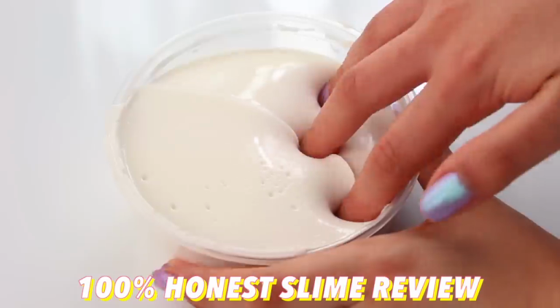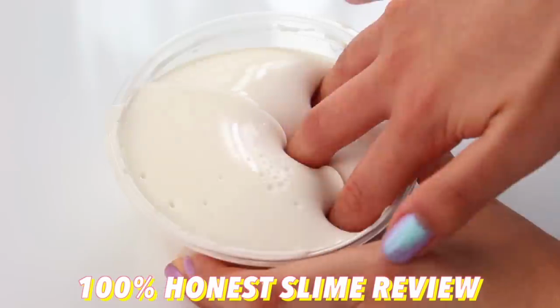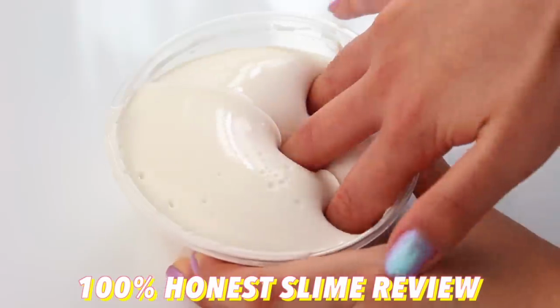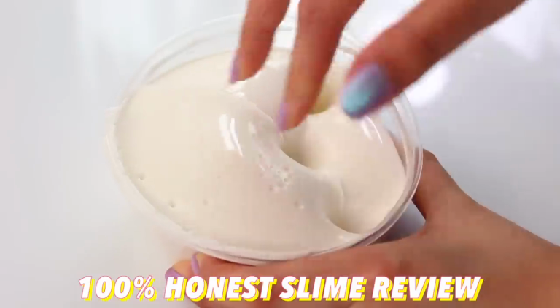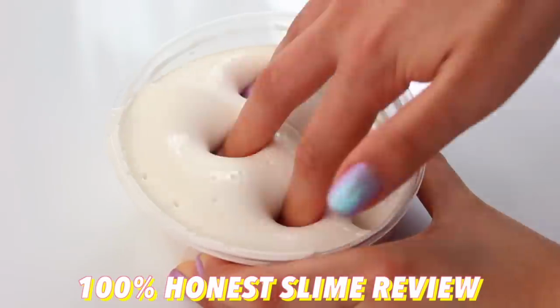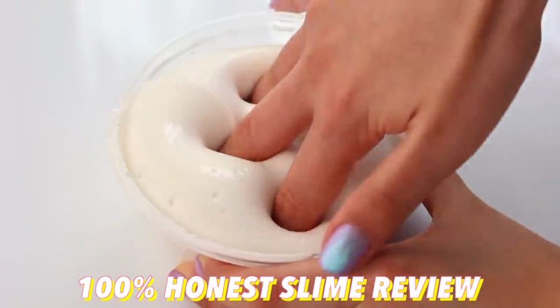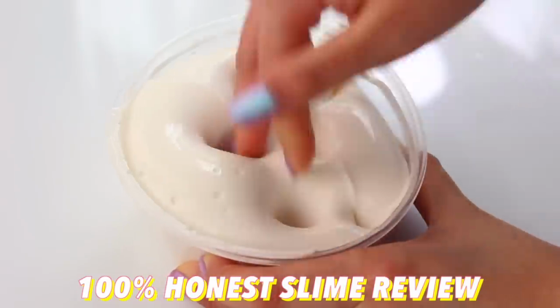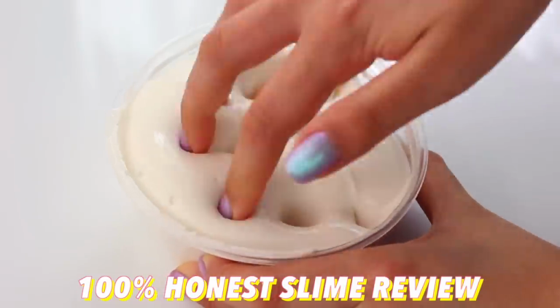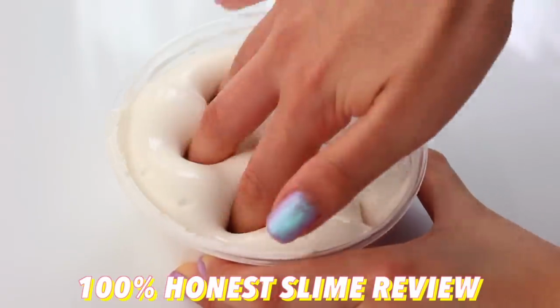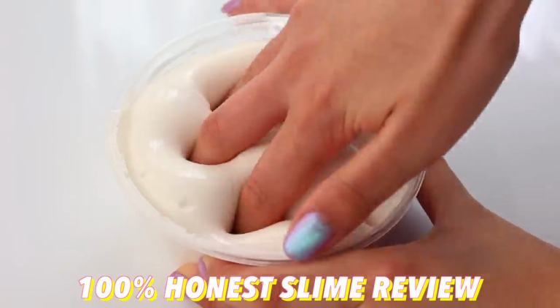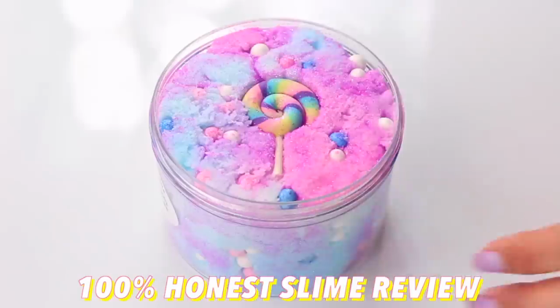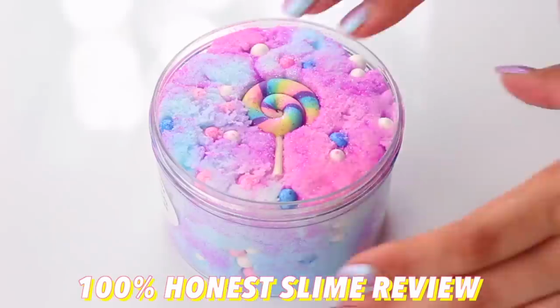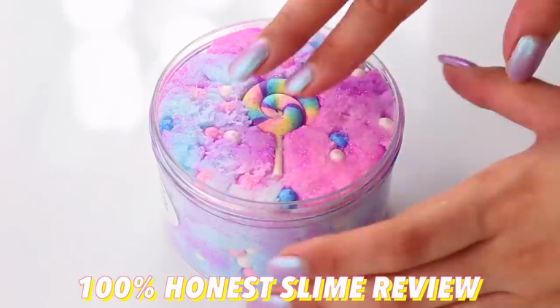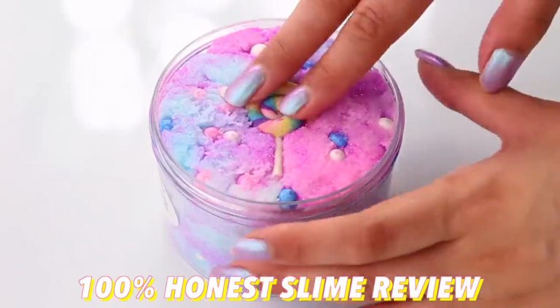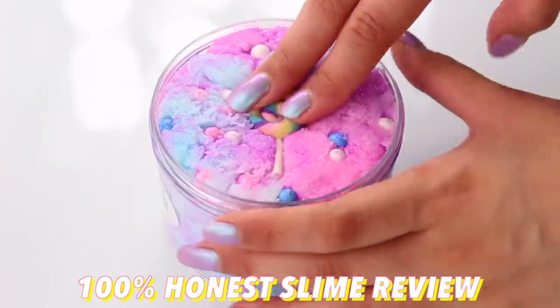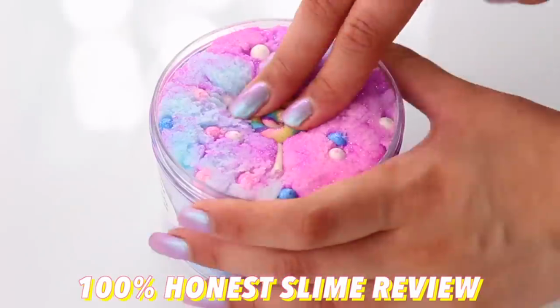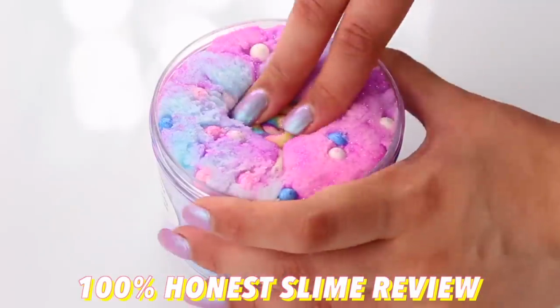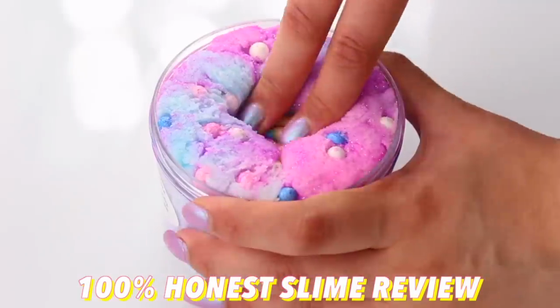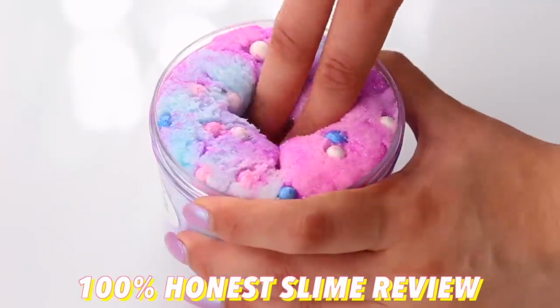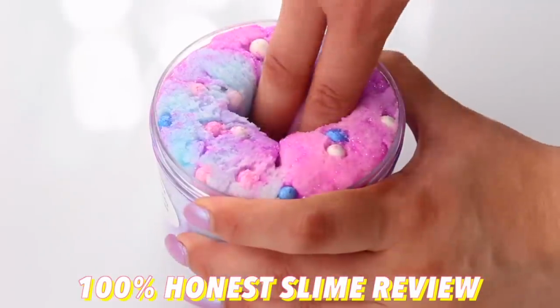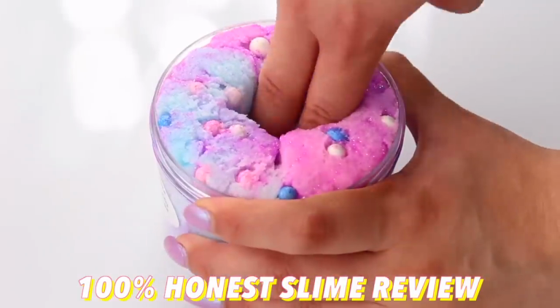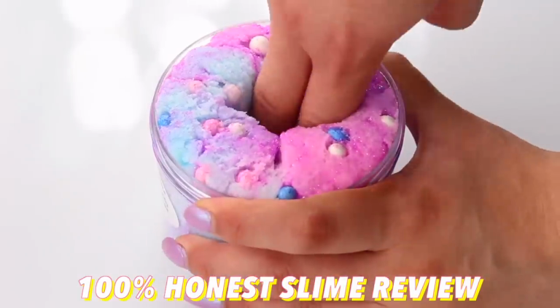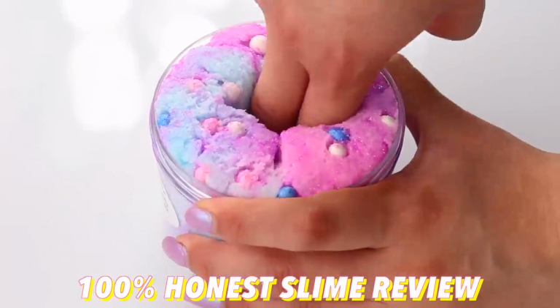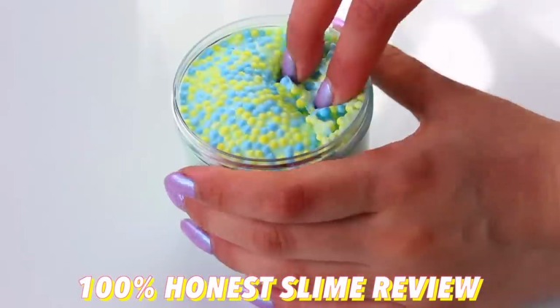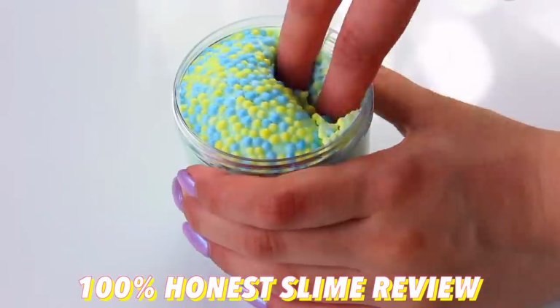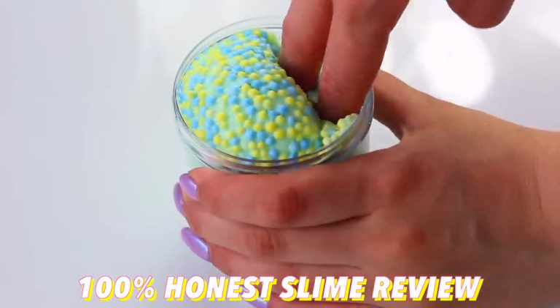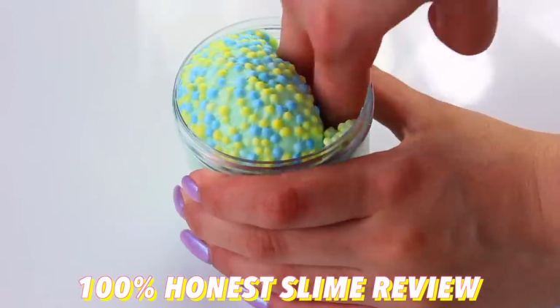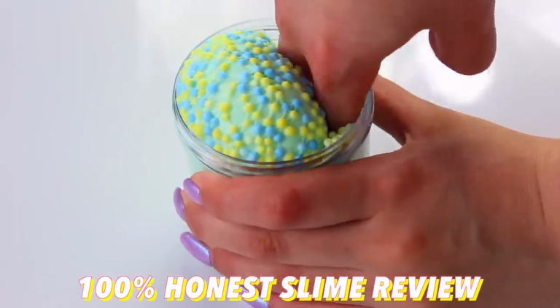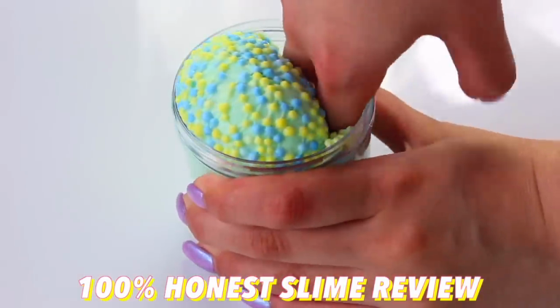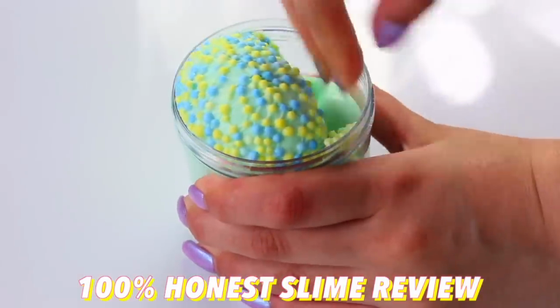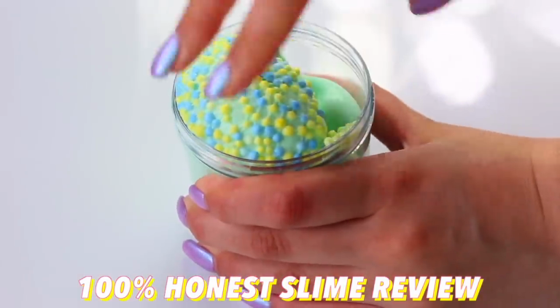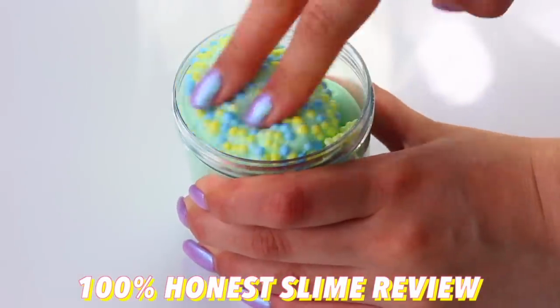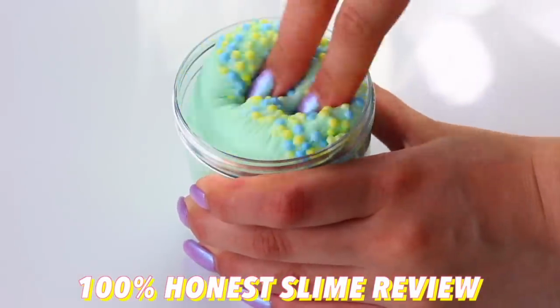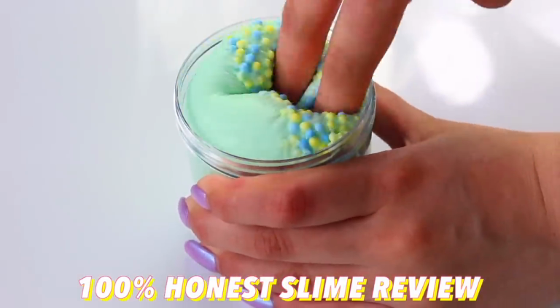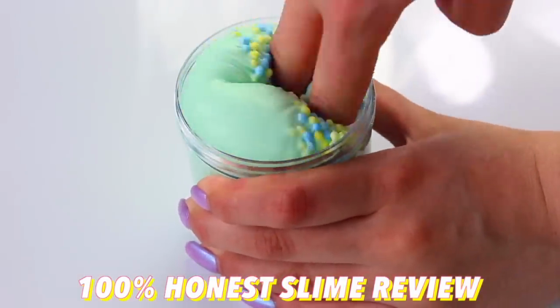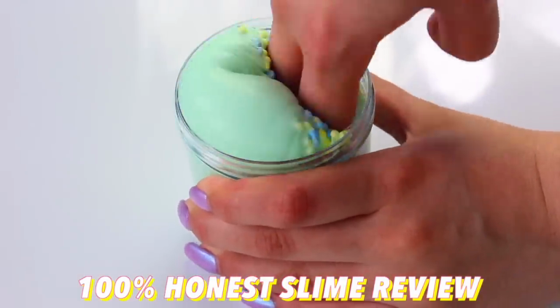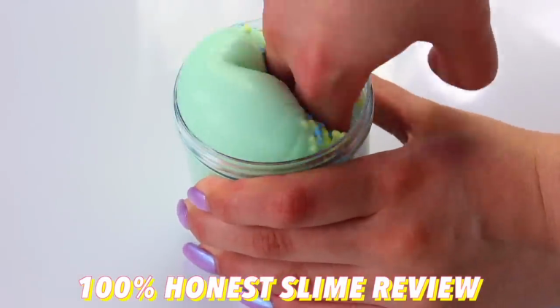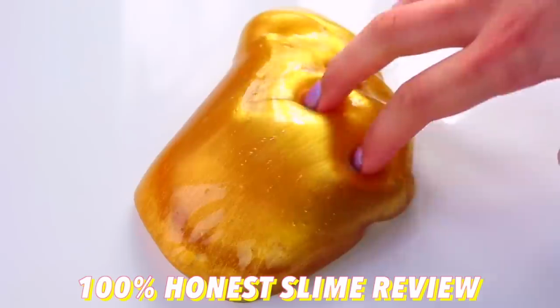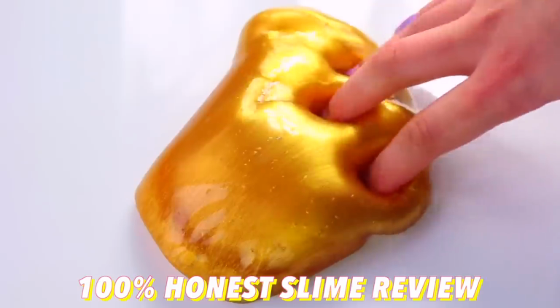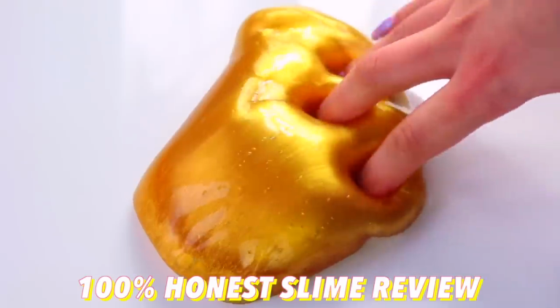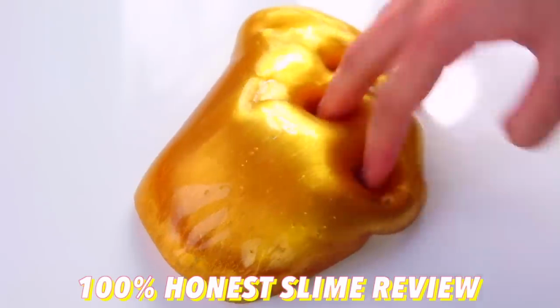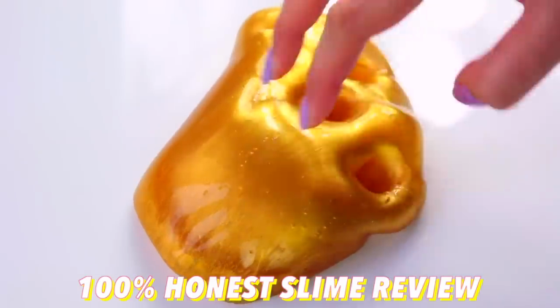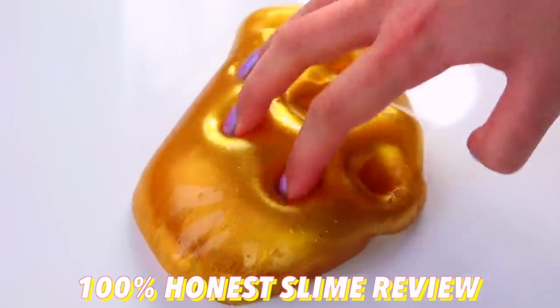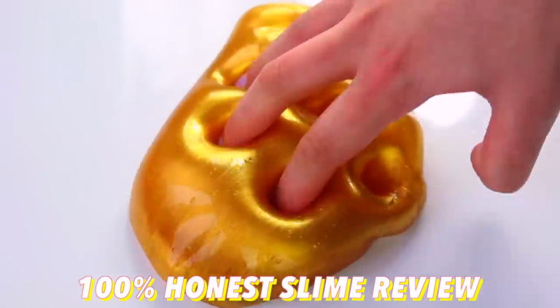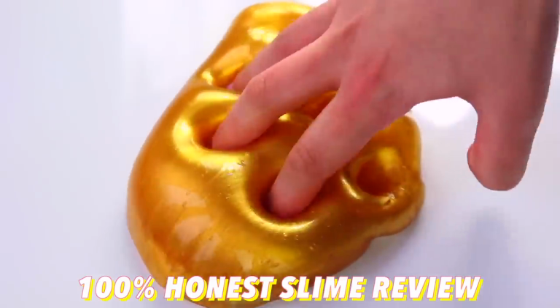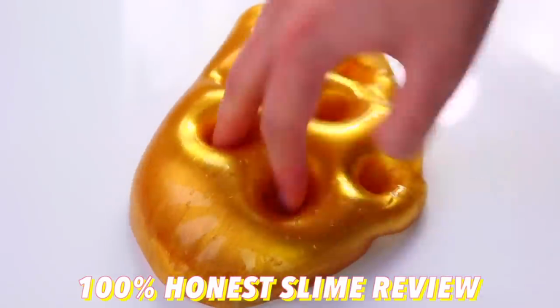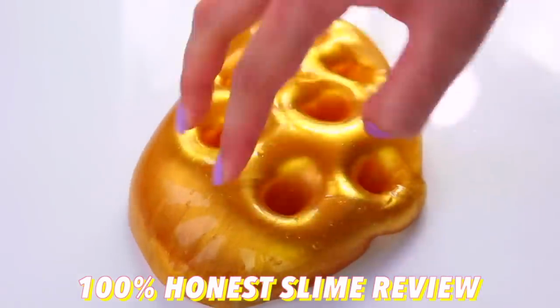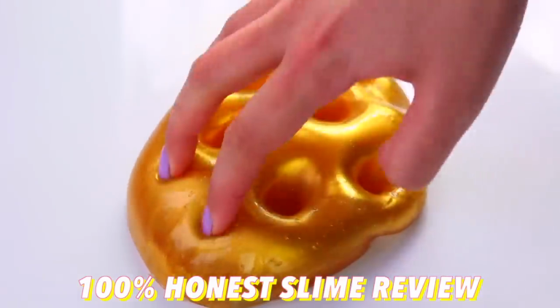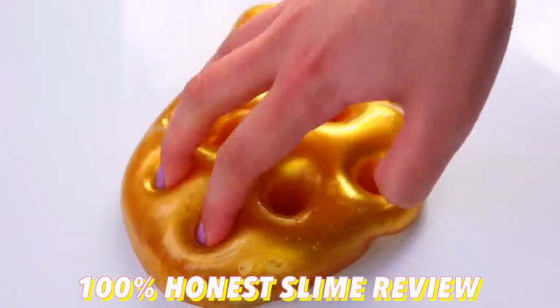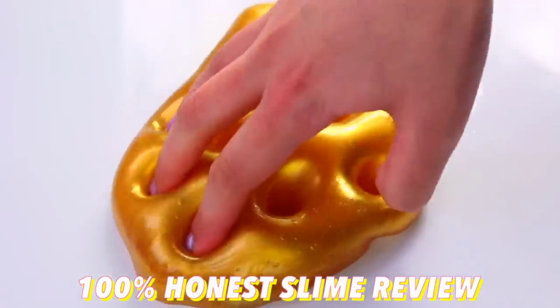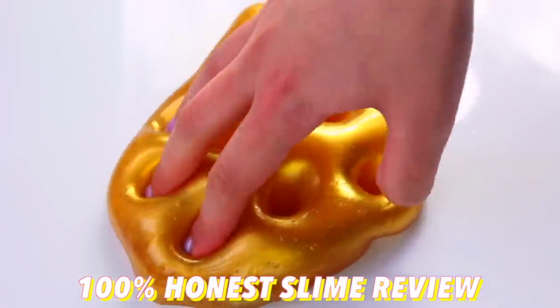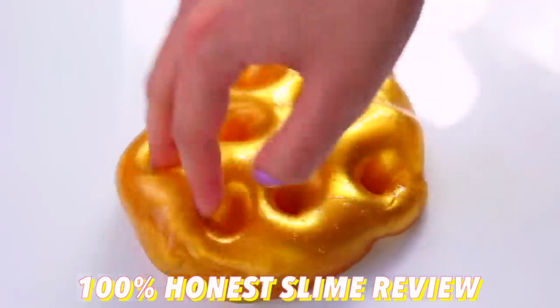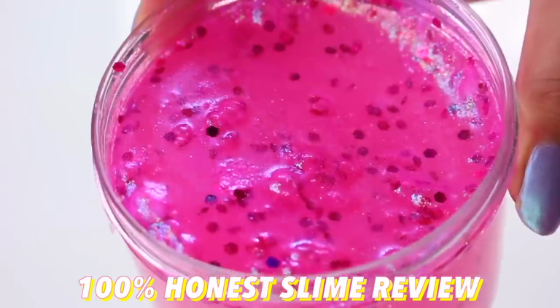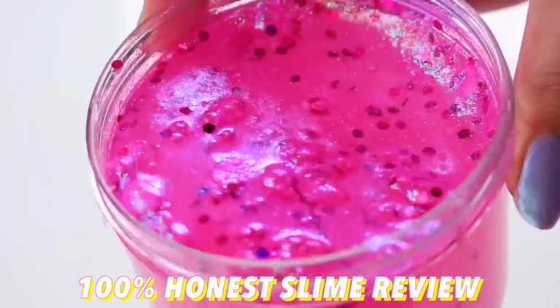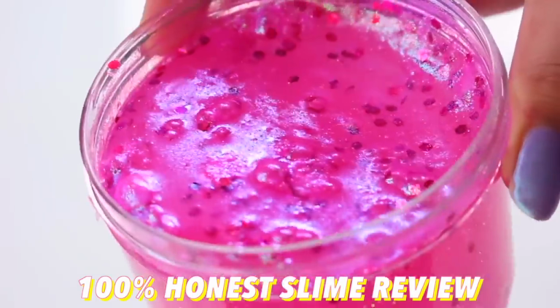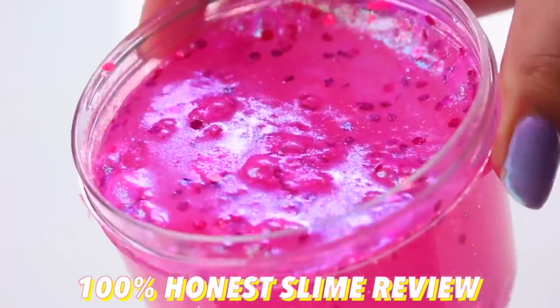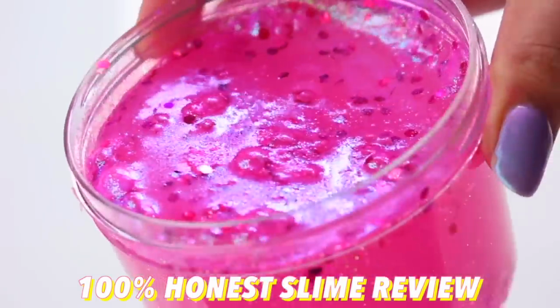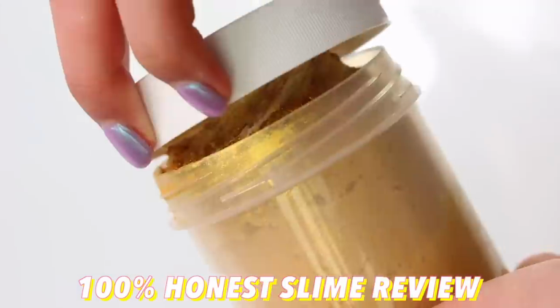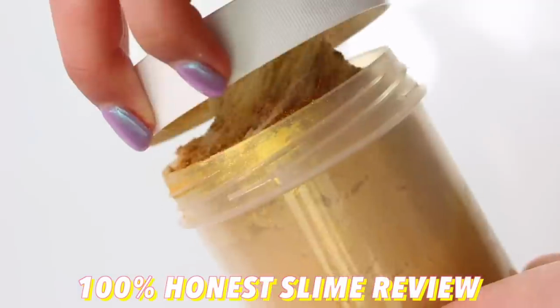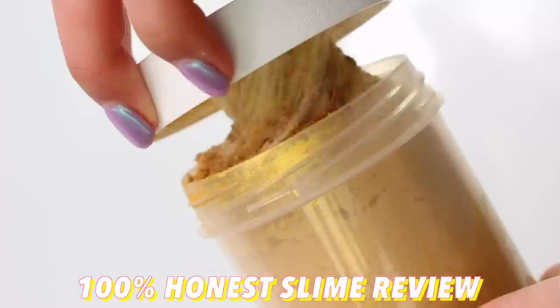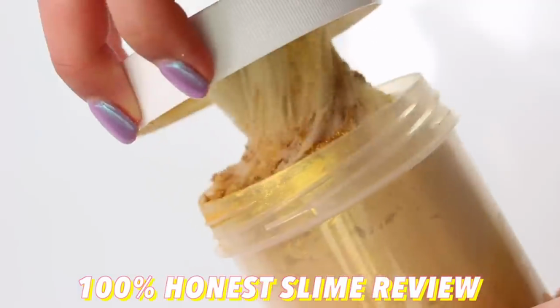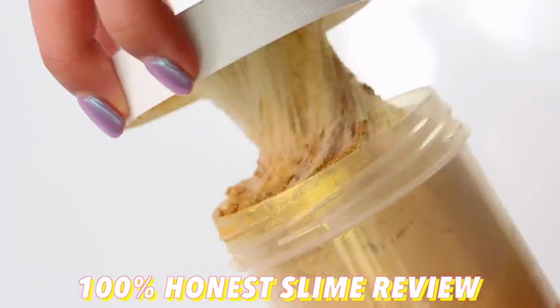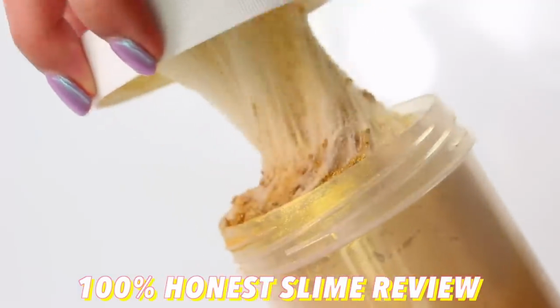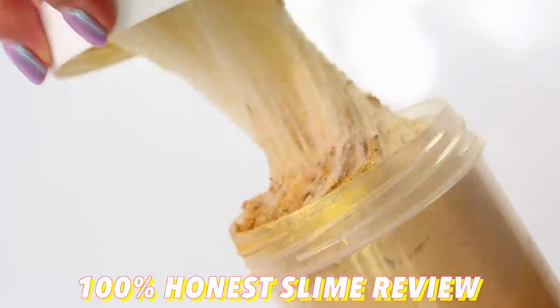Hi guys! In today's video I'm going to be doing a 100% honest review of famous and underrated slime shops, and I really hope that you enjoy it.